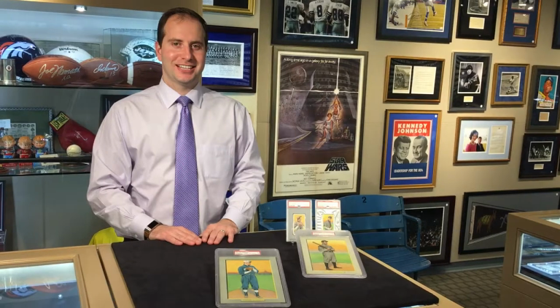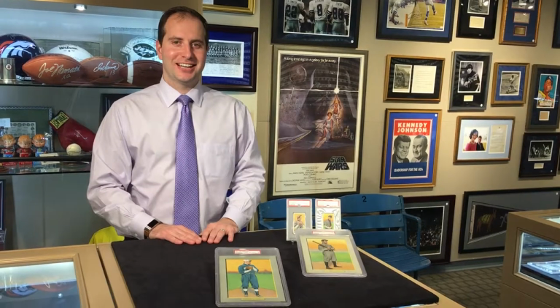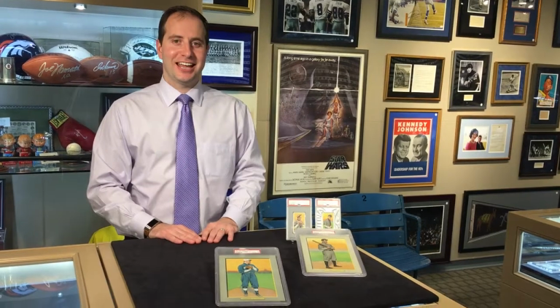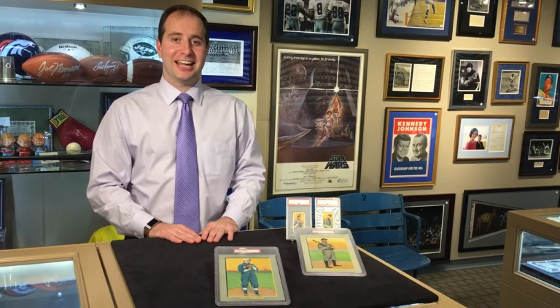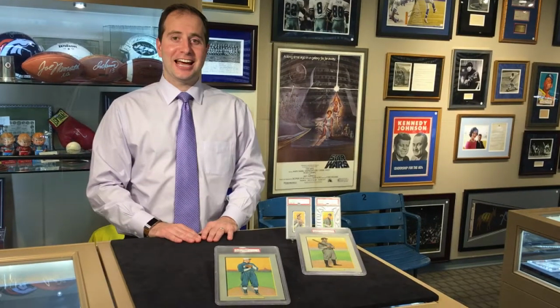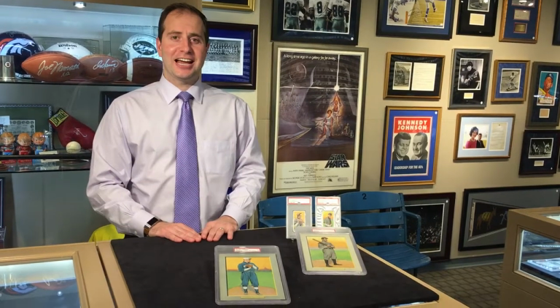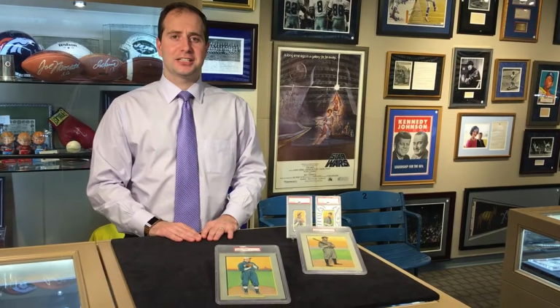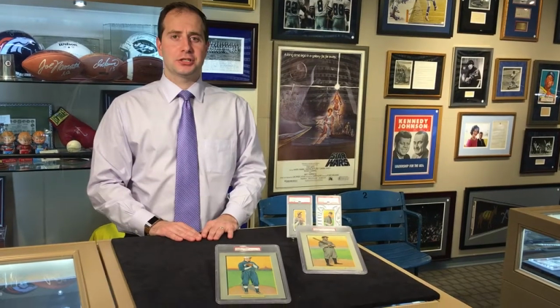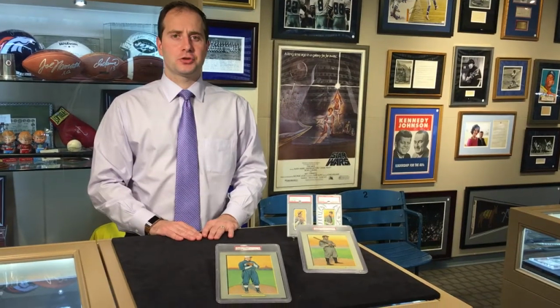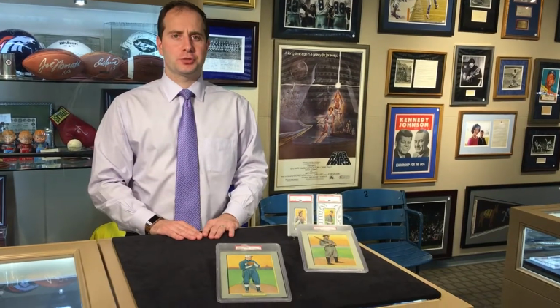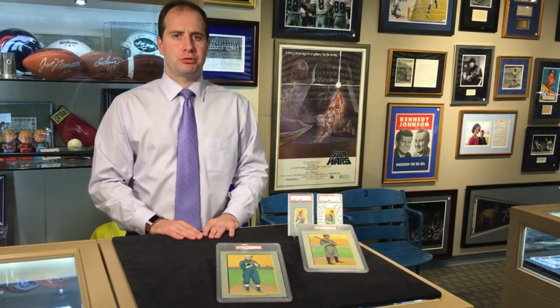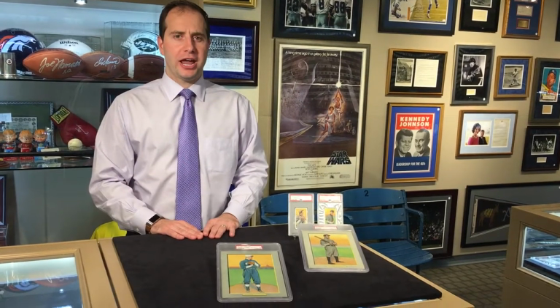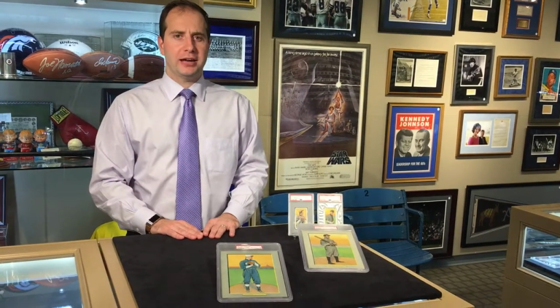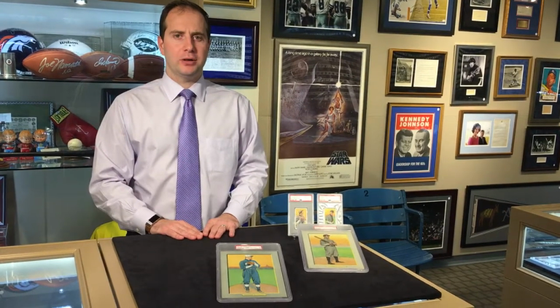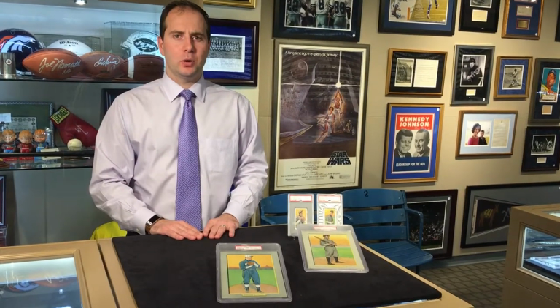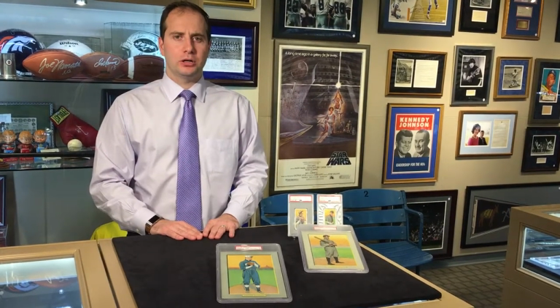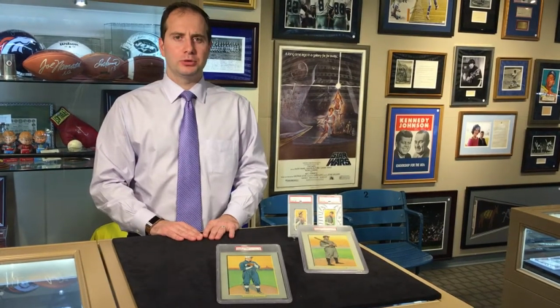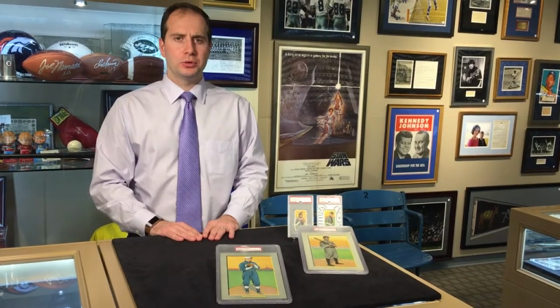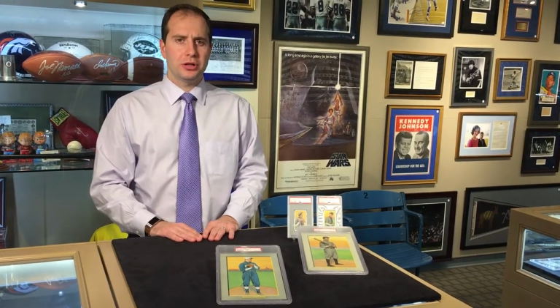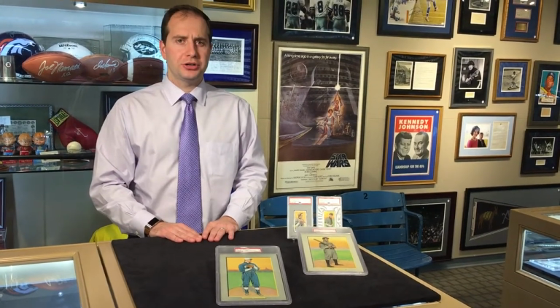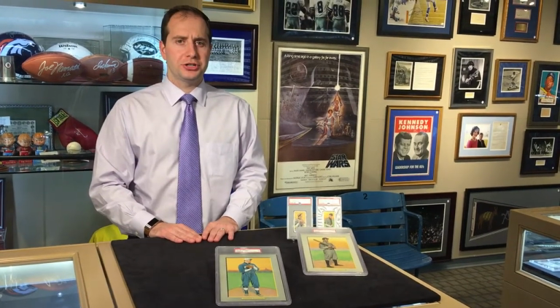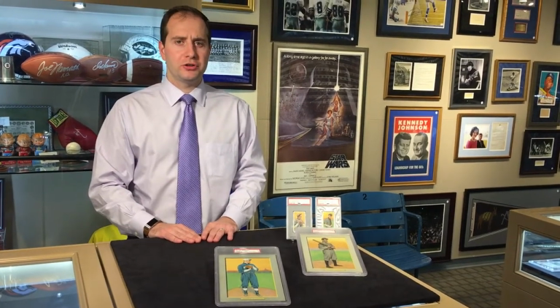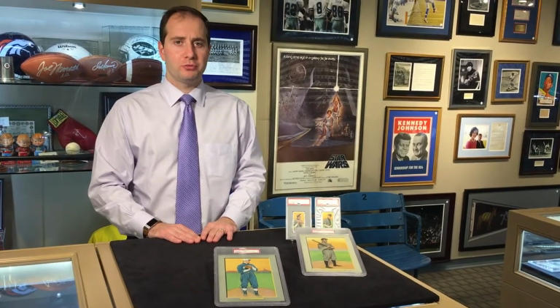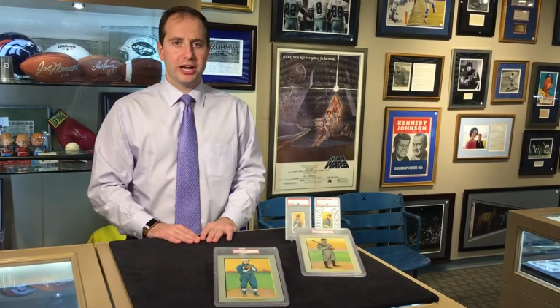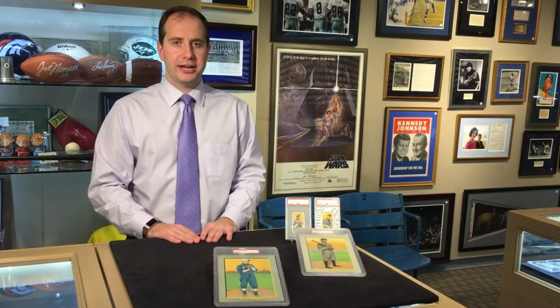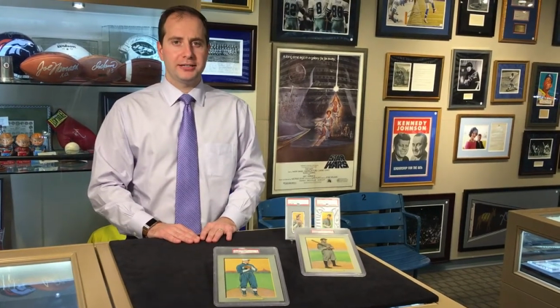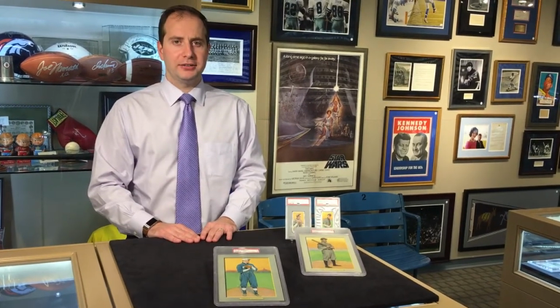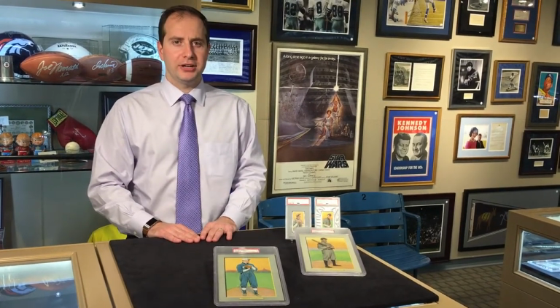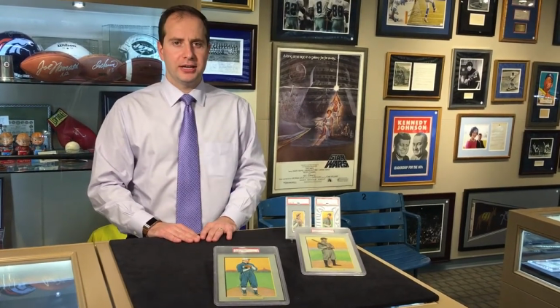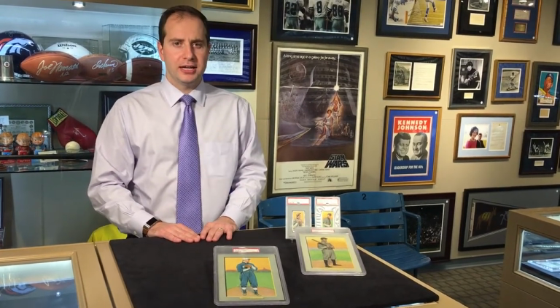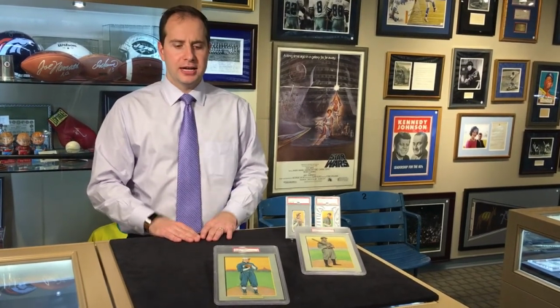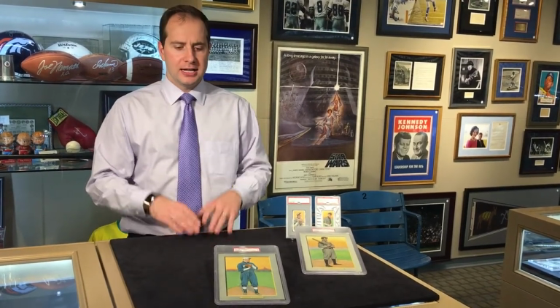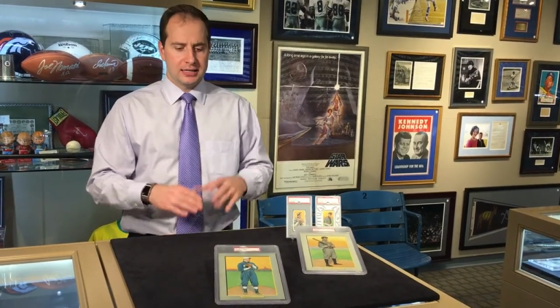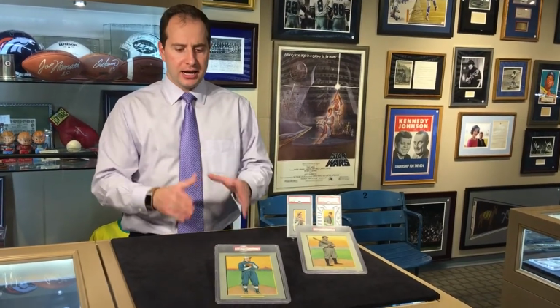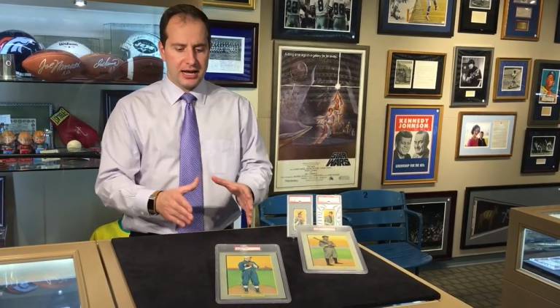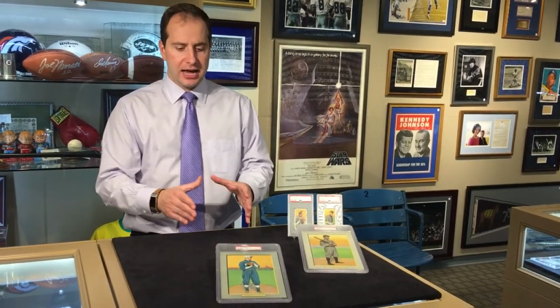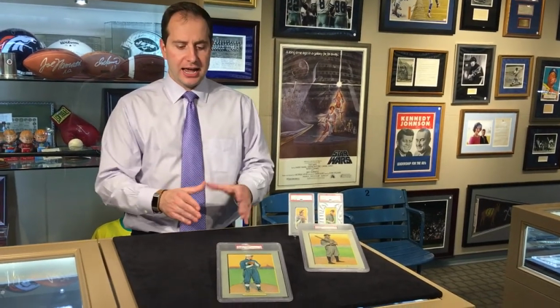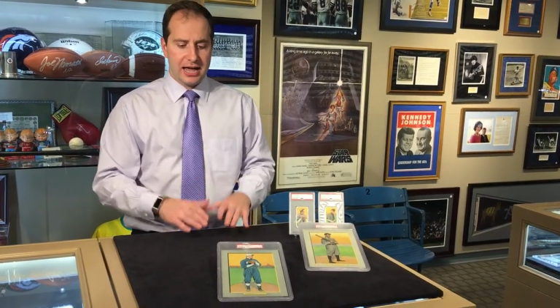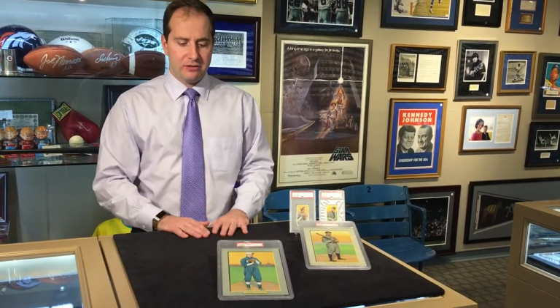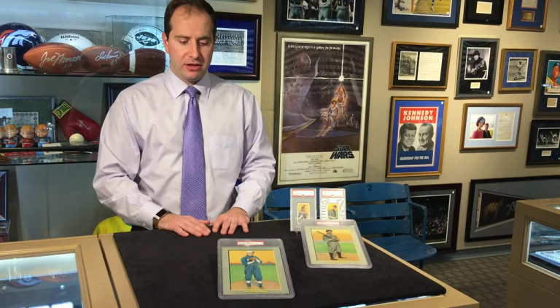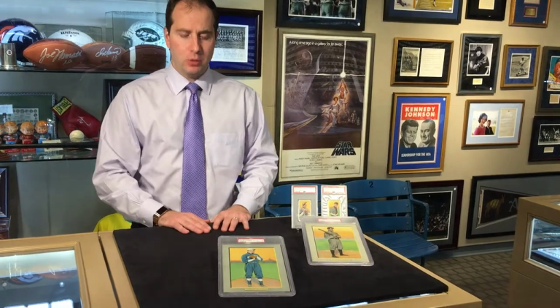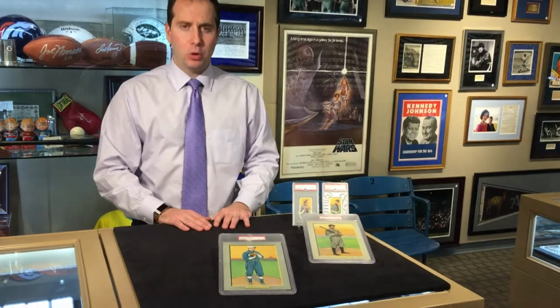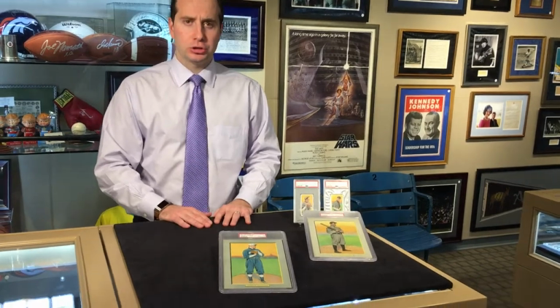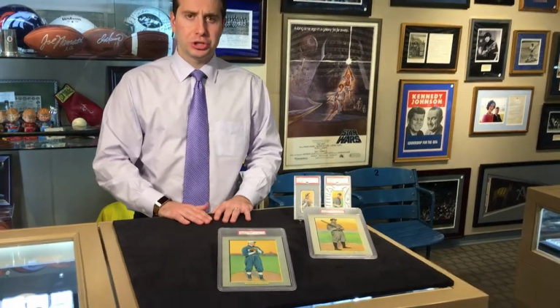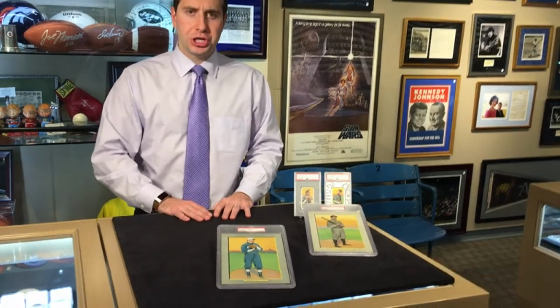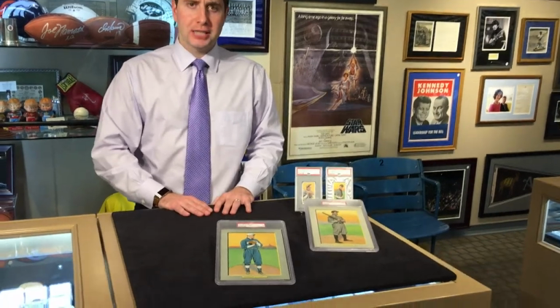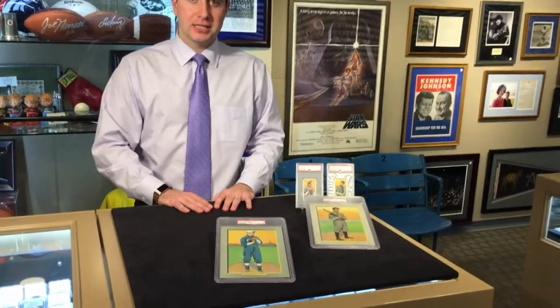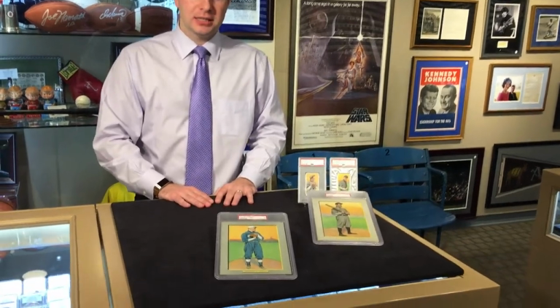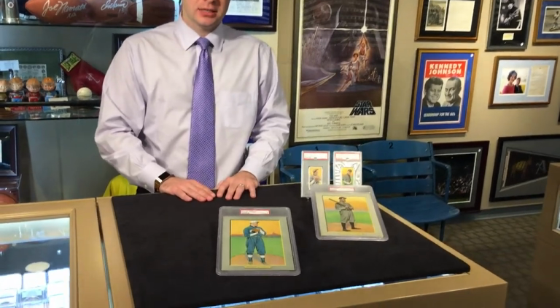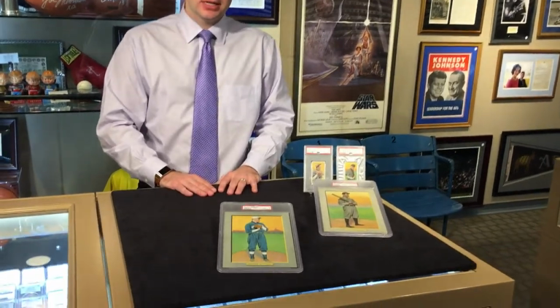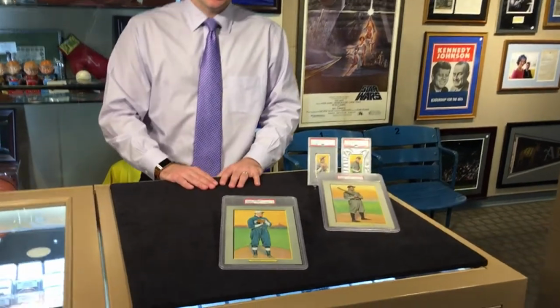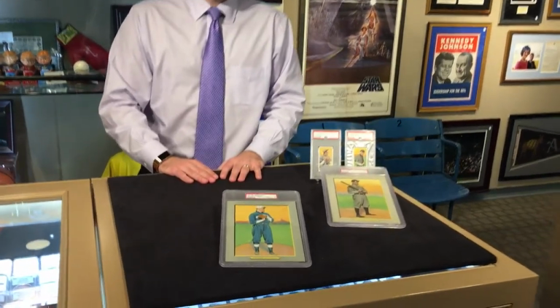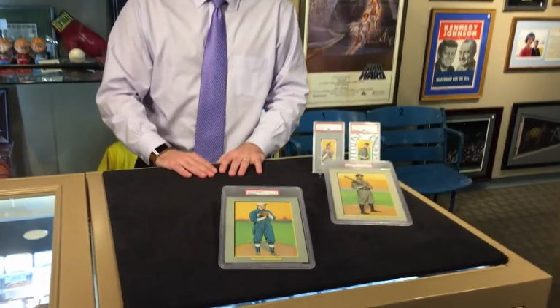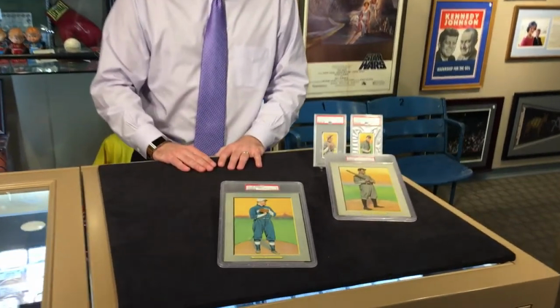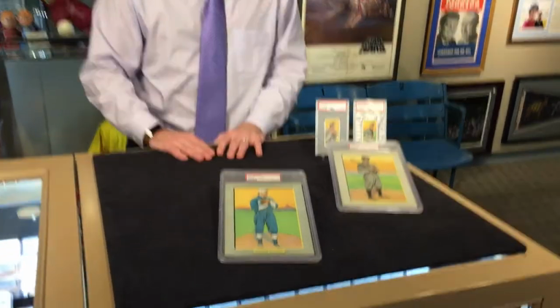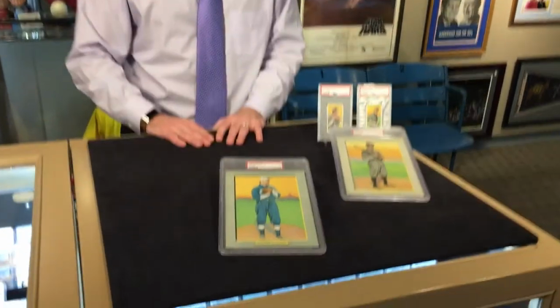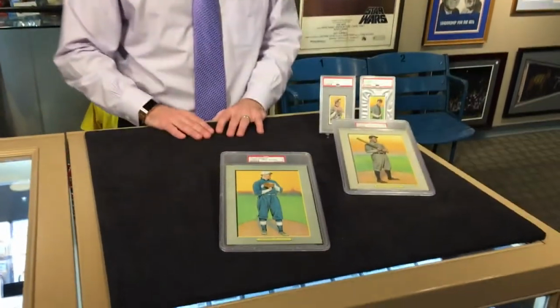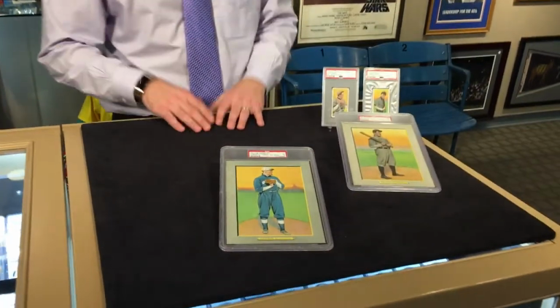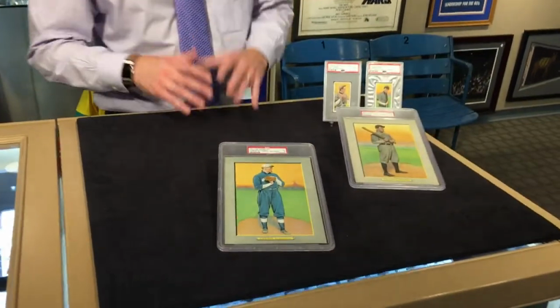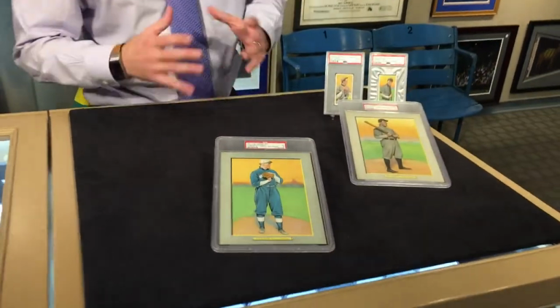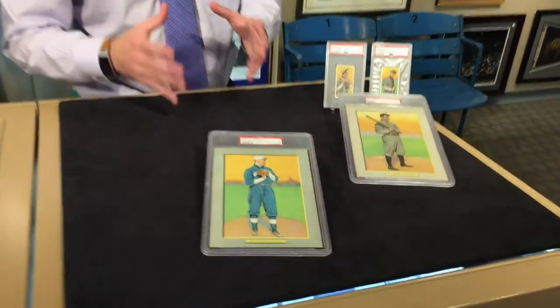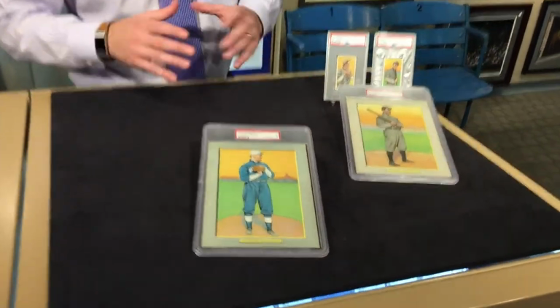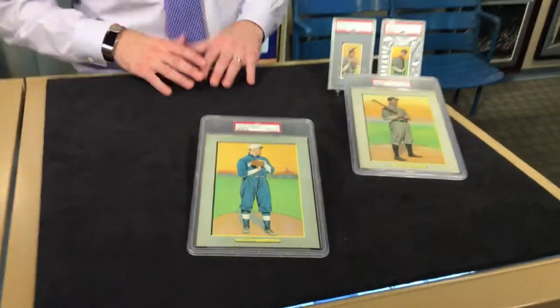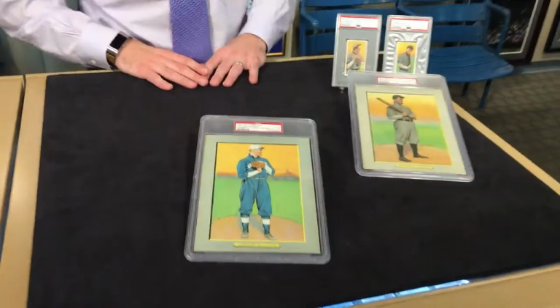Hey guys, this is Chris Brigandi, welcome to another edition of Brigandi TV. Today I have a Walter Johnson T3 Turkey Red card.